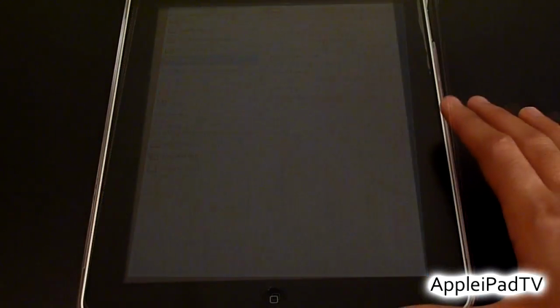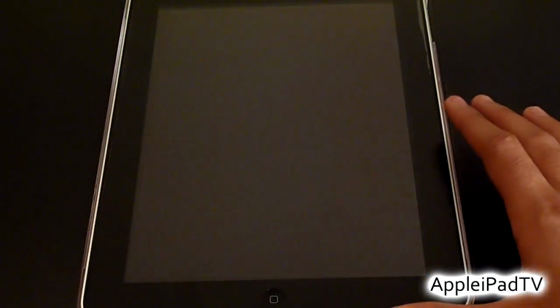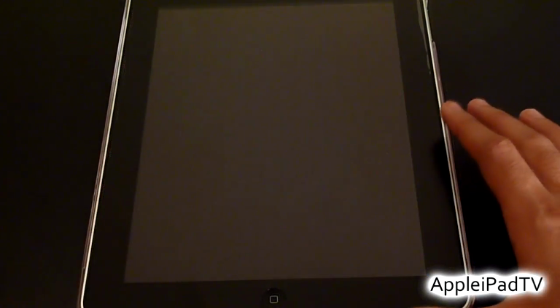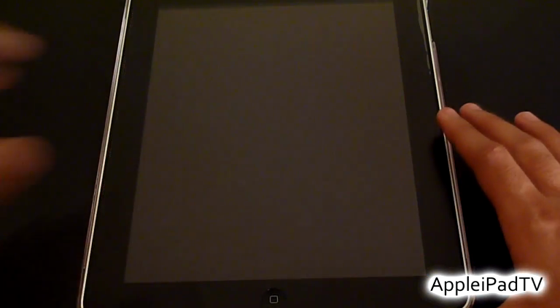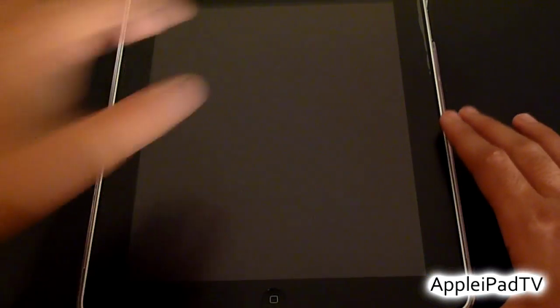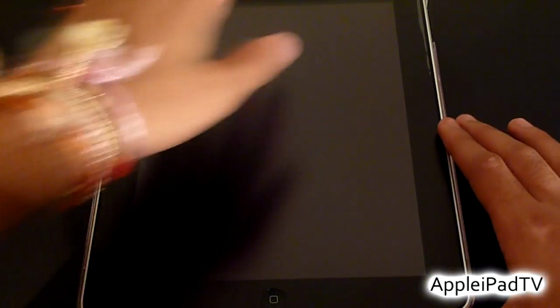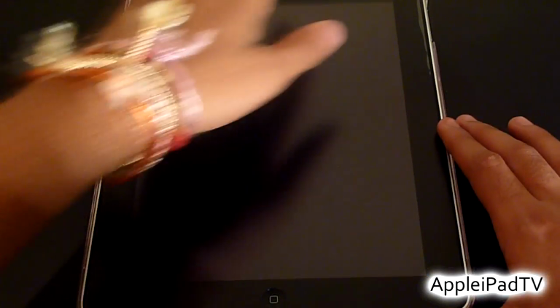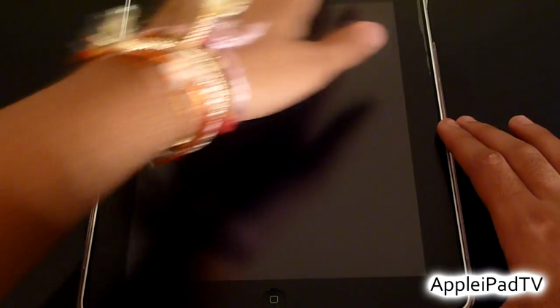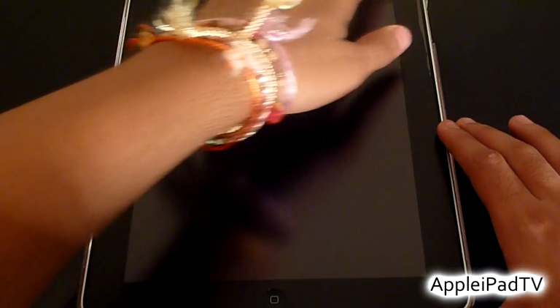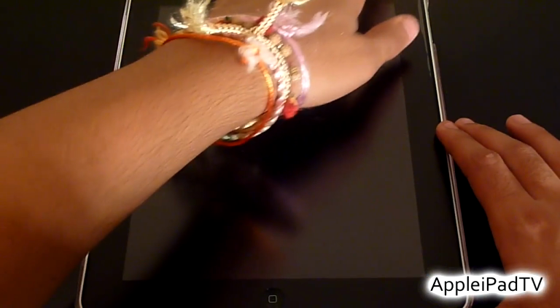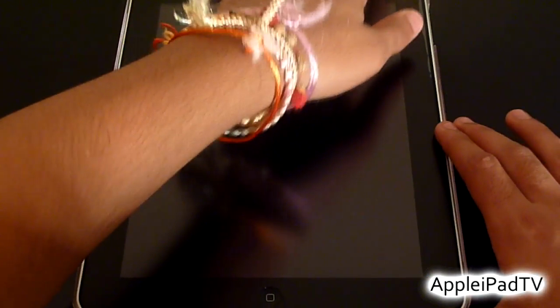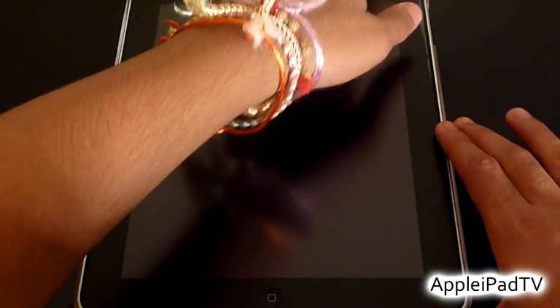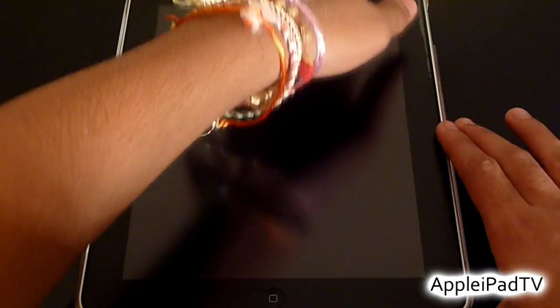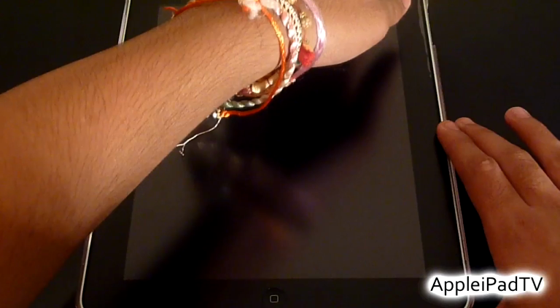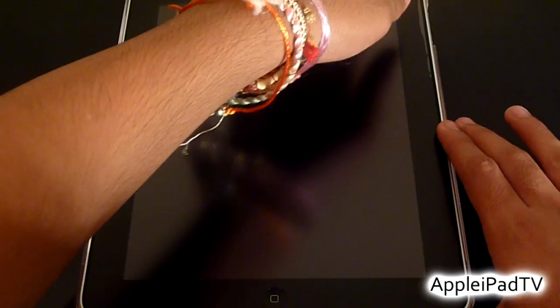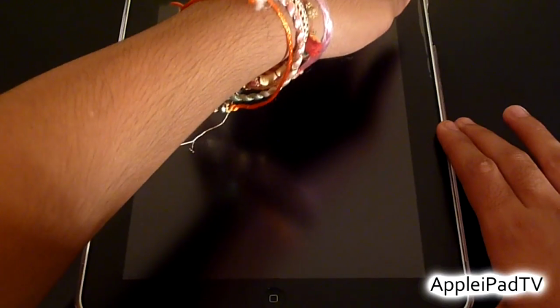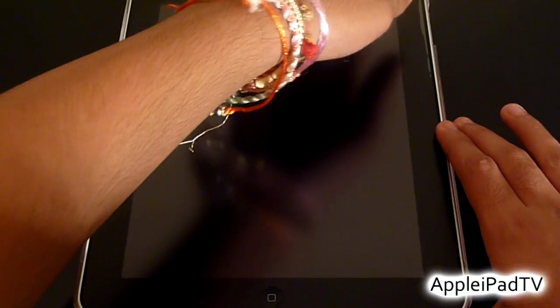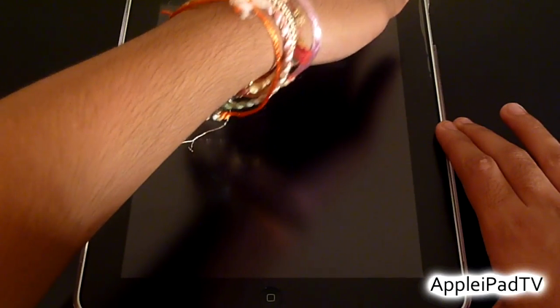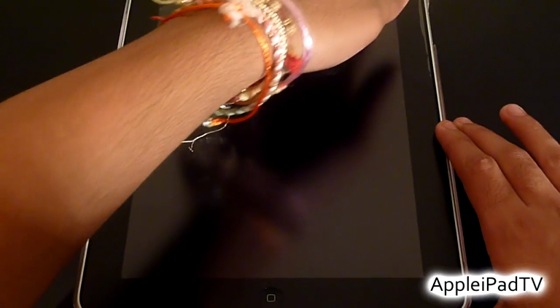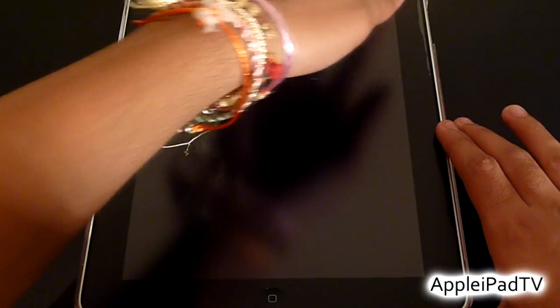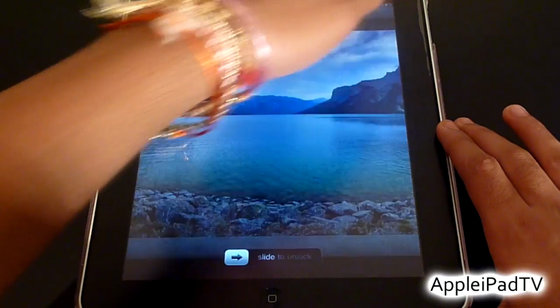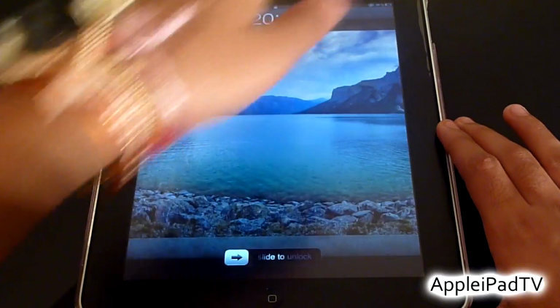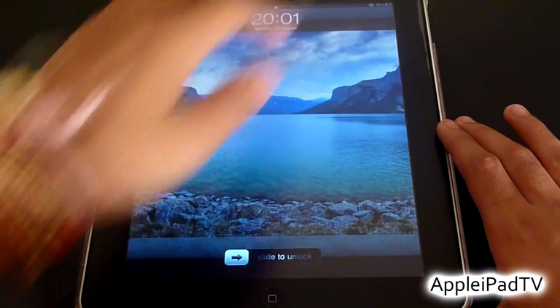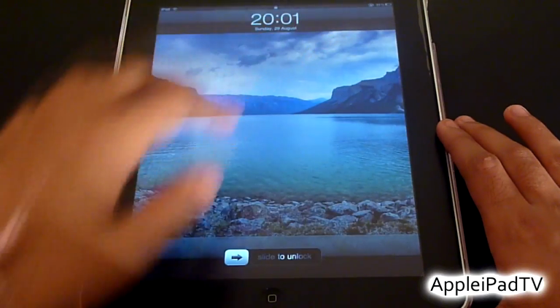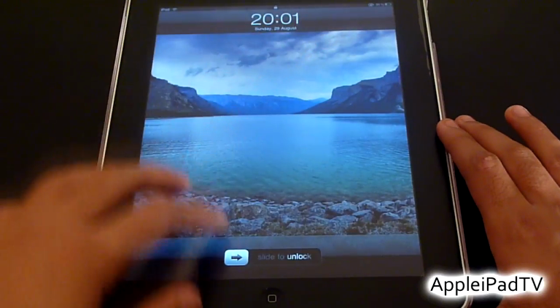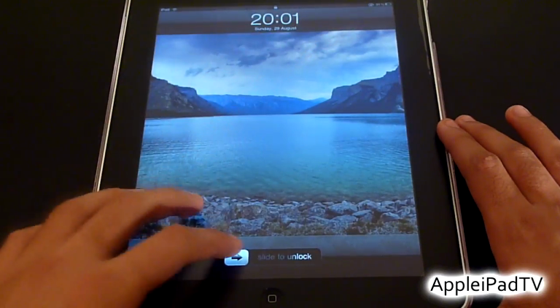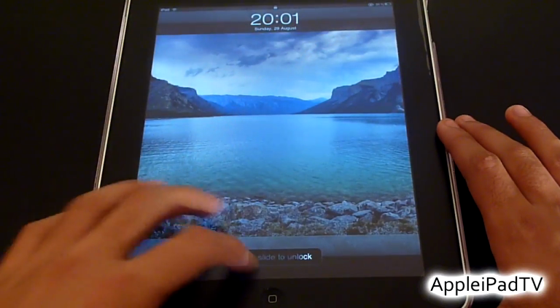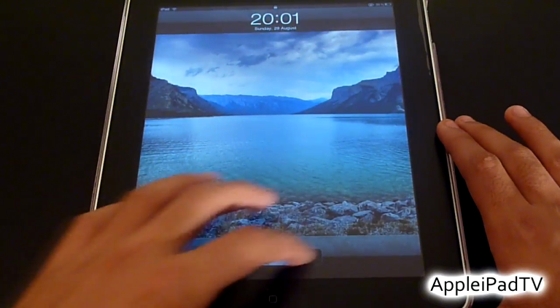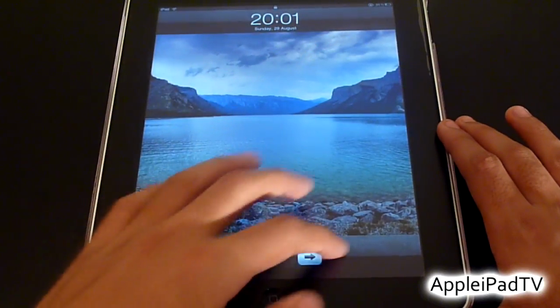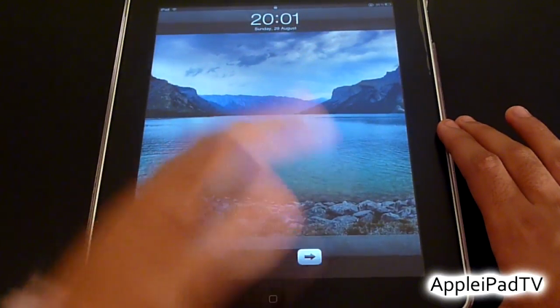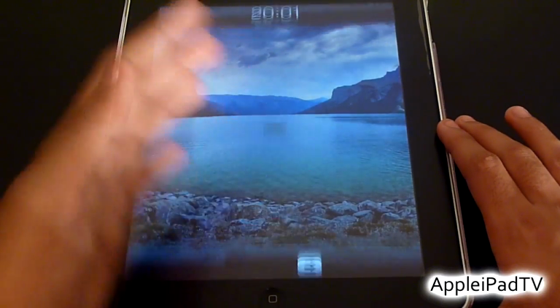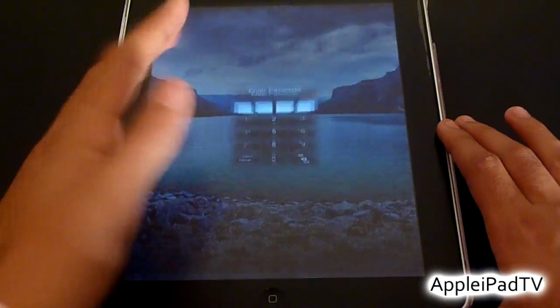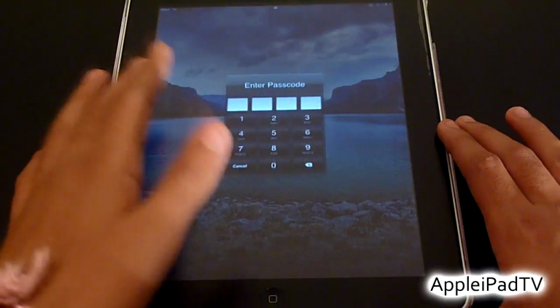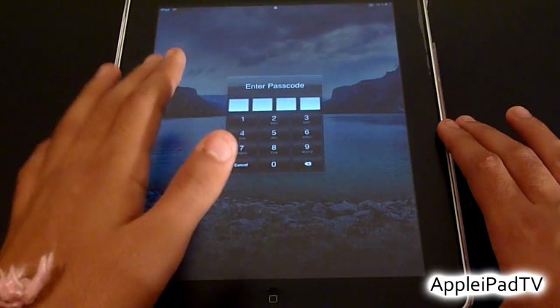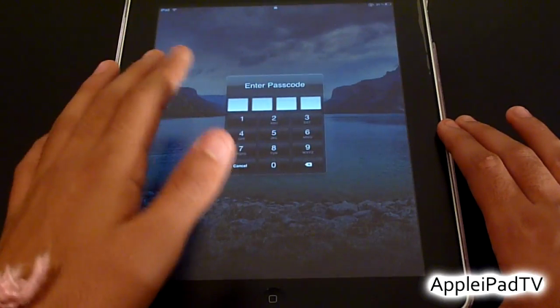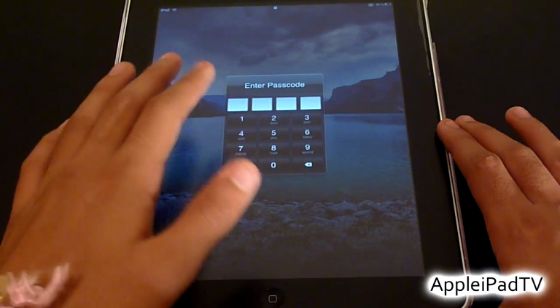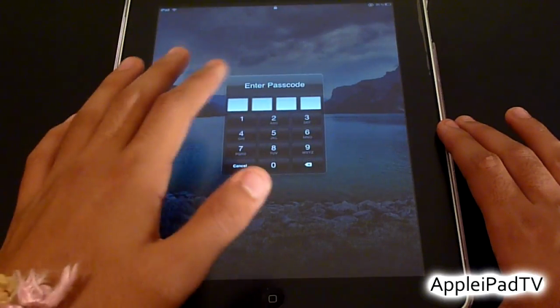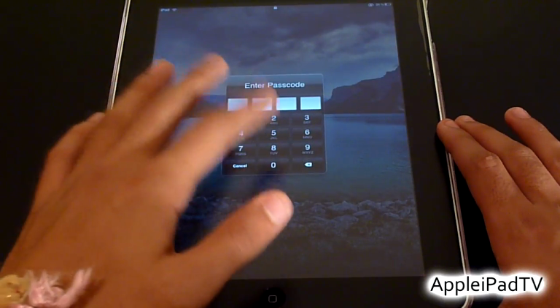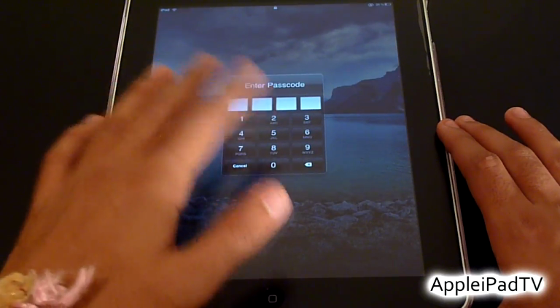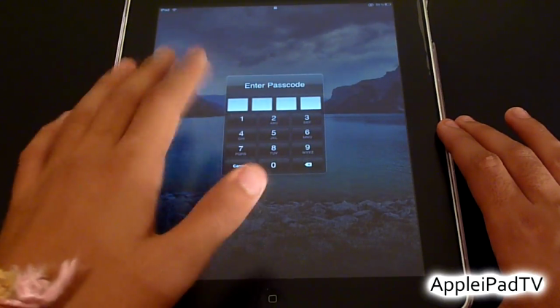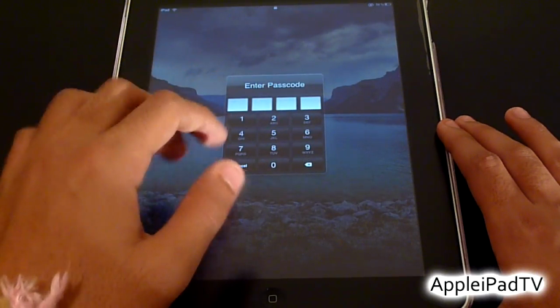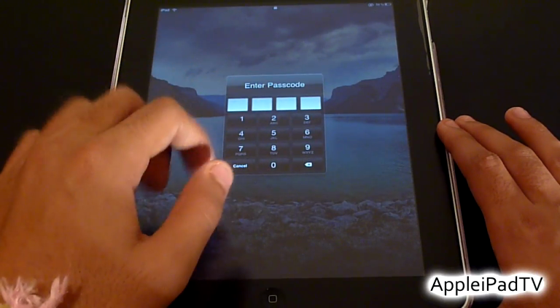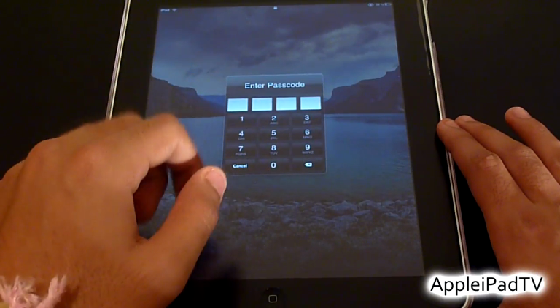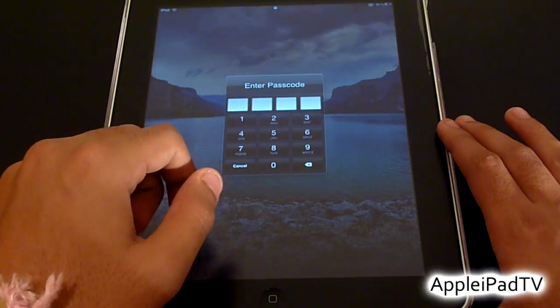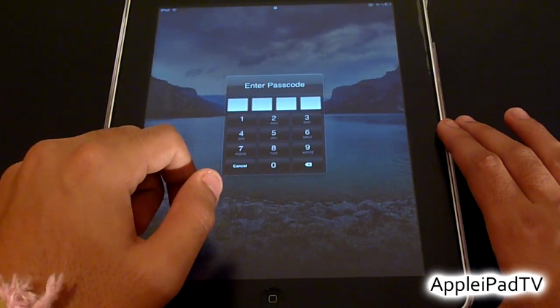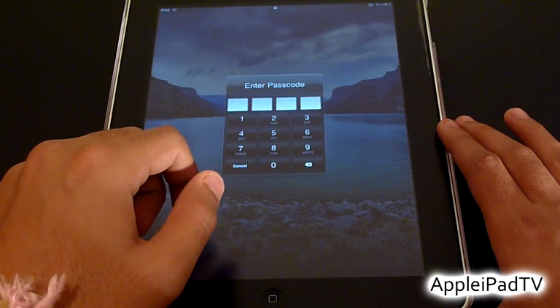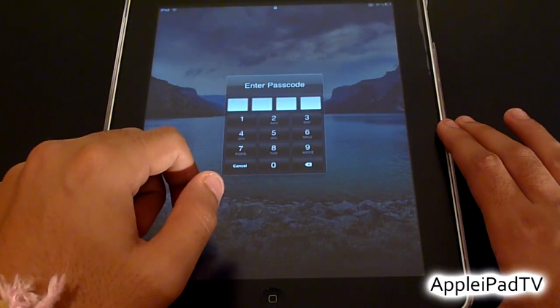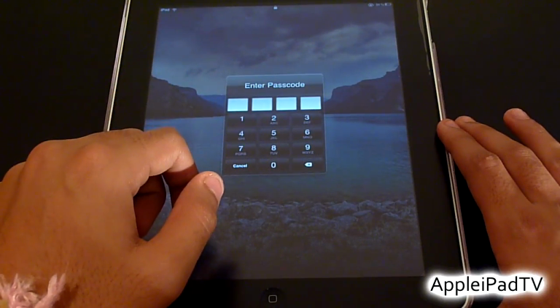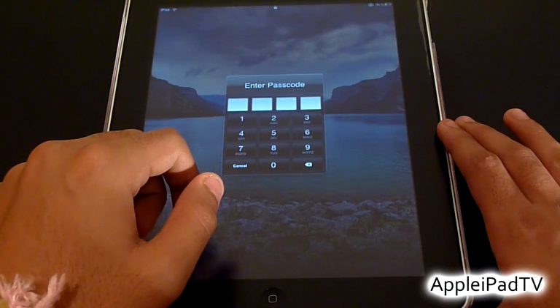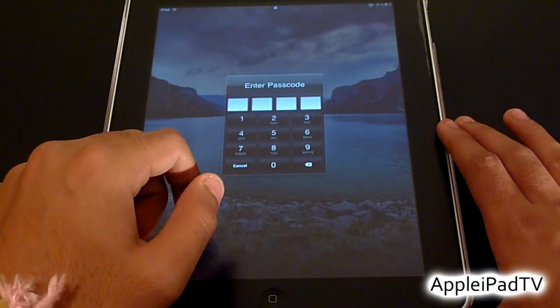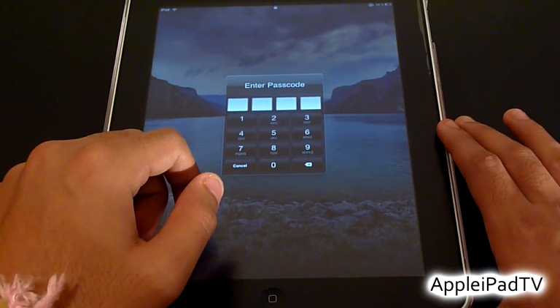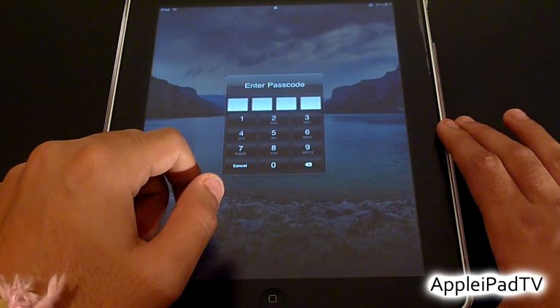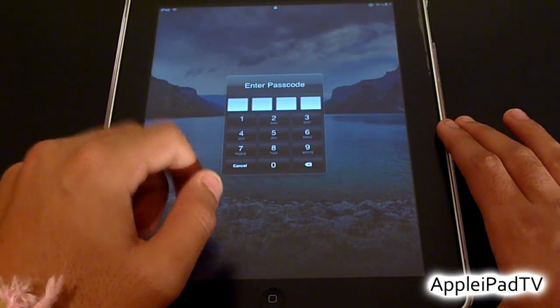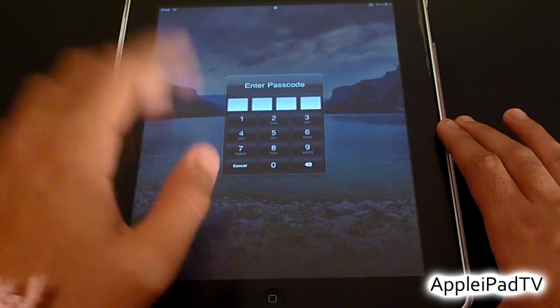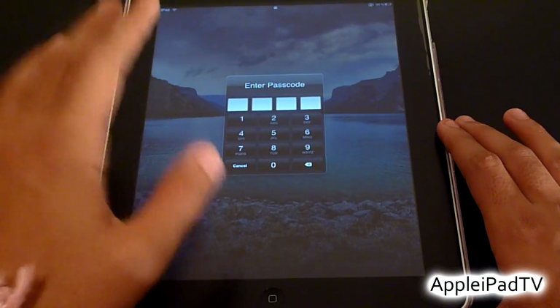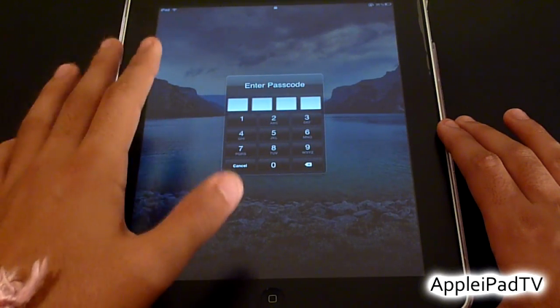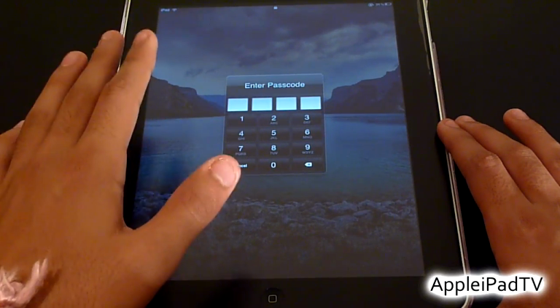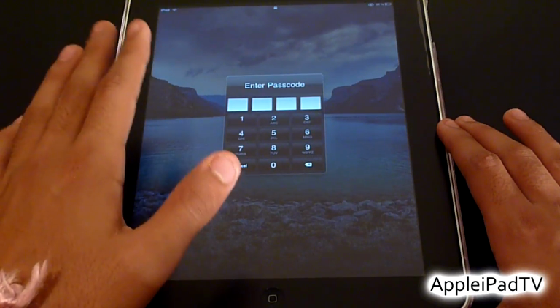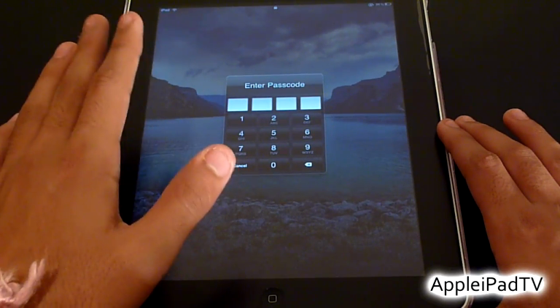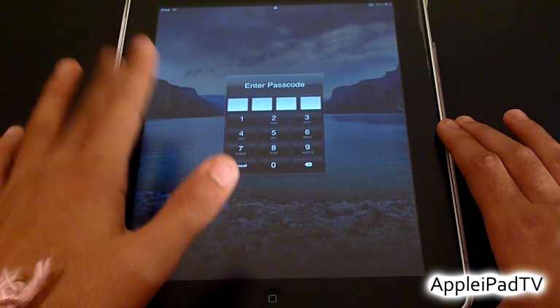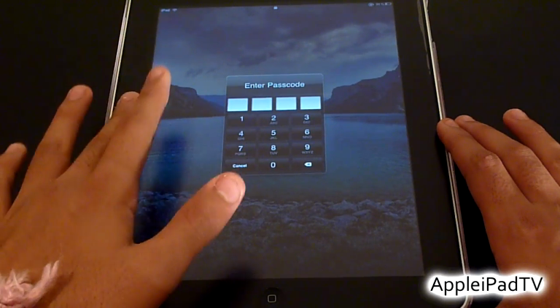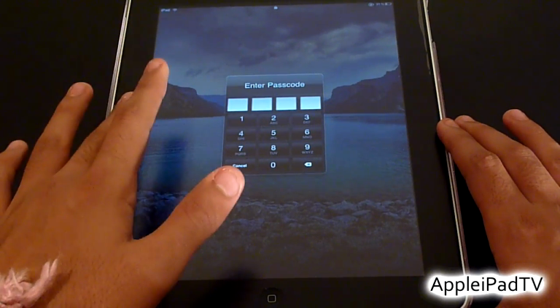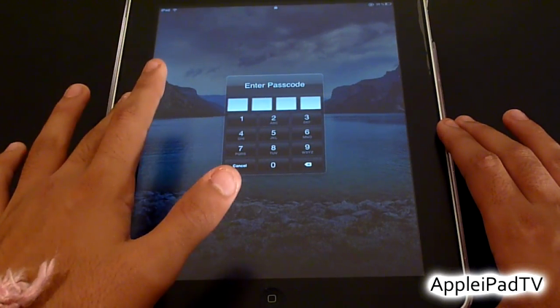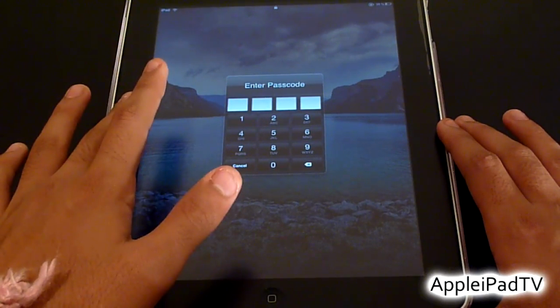Once your iPad is password protected, you will always be prompted to enter your 4-digit passcode to access the iPad.